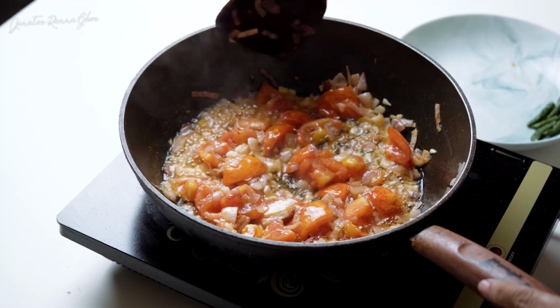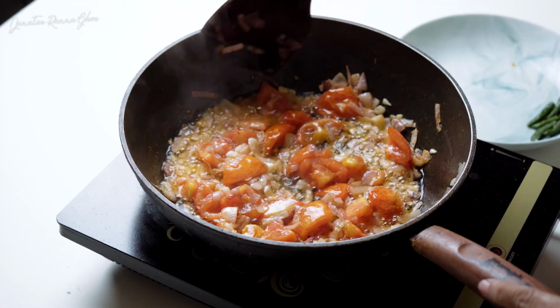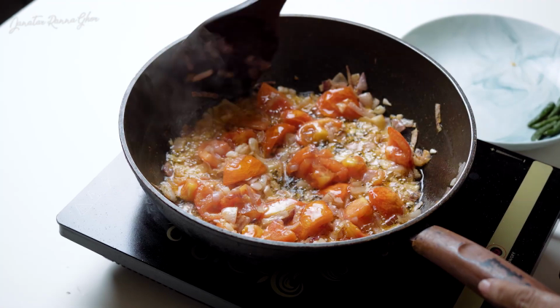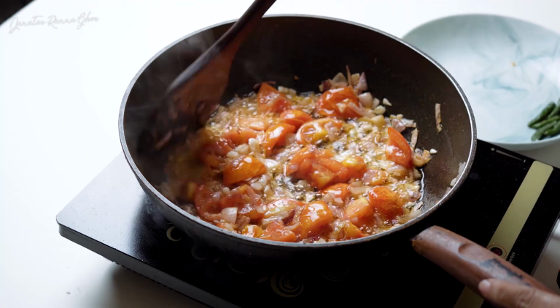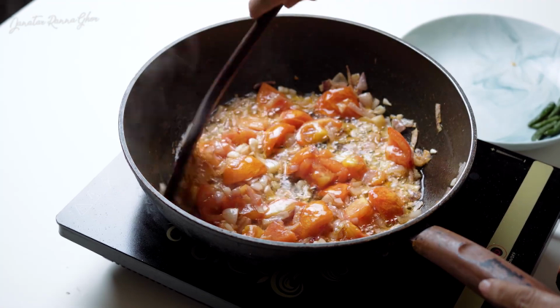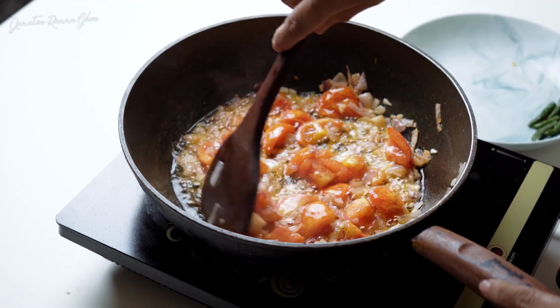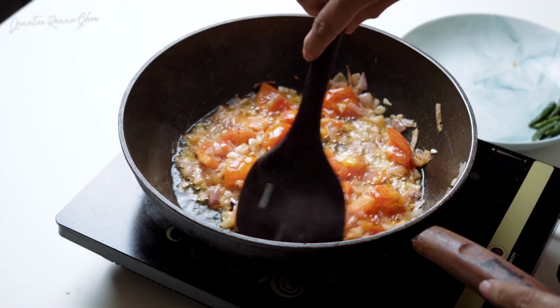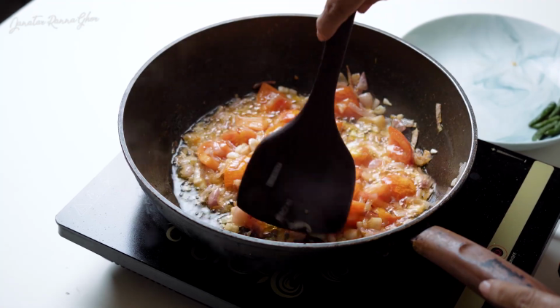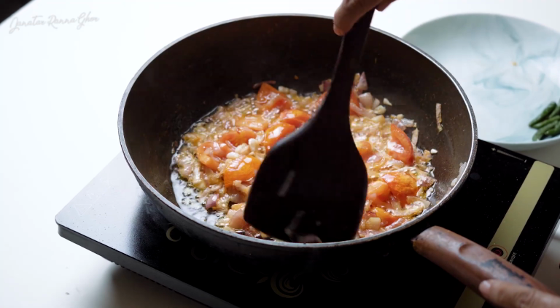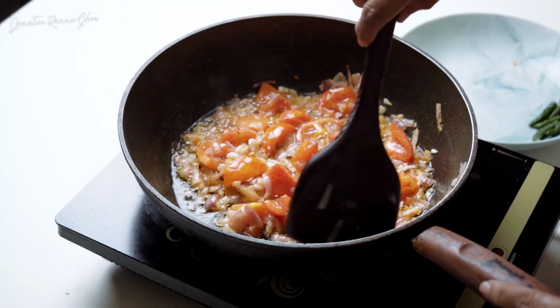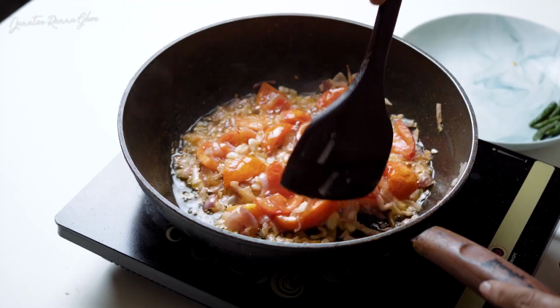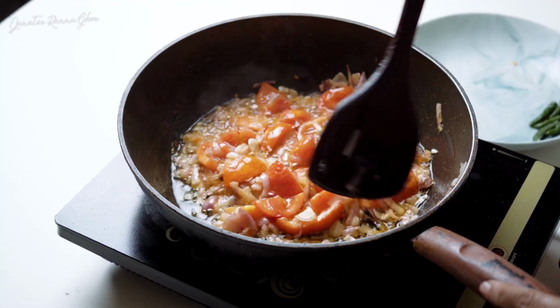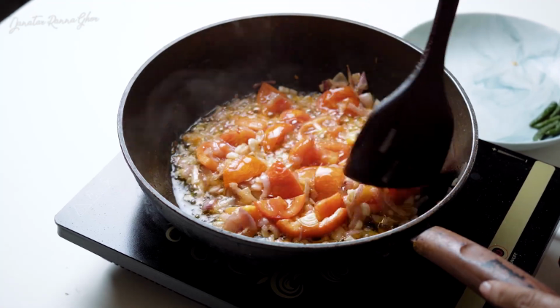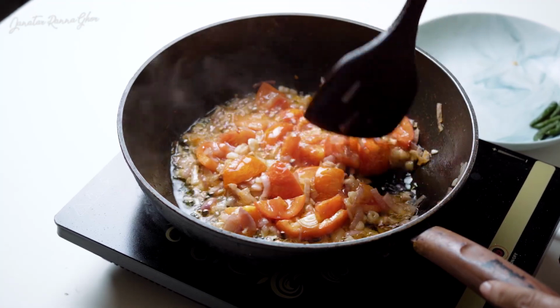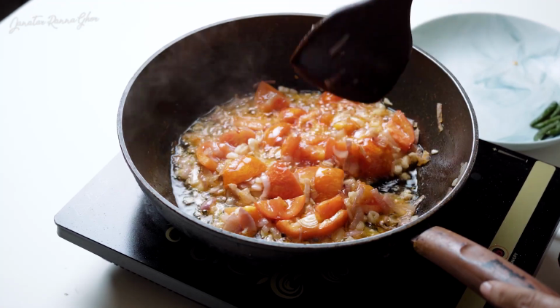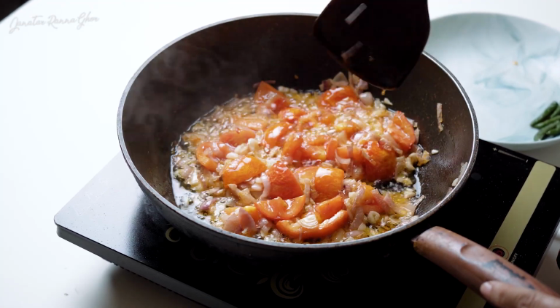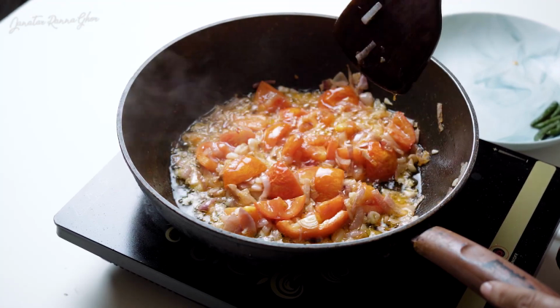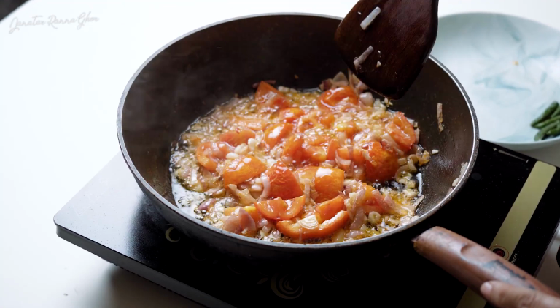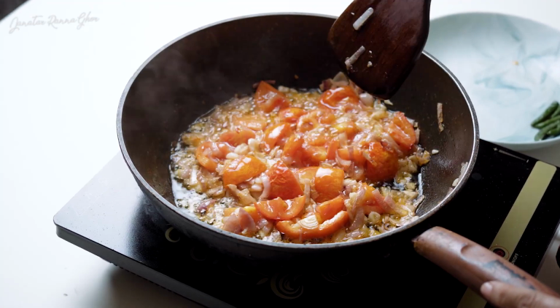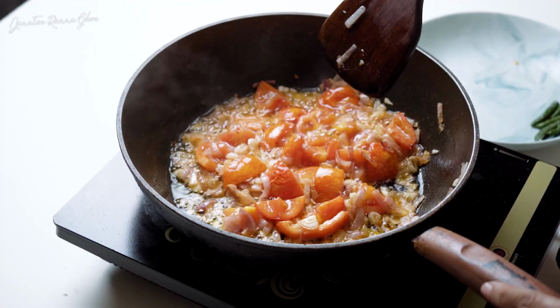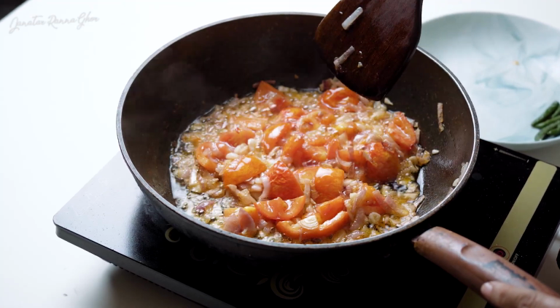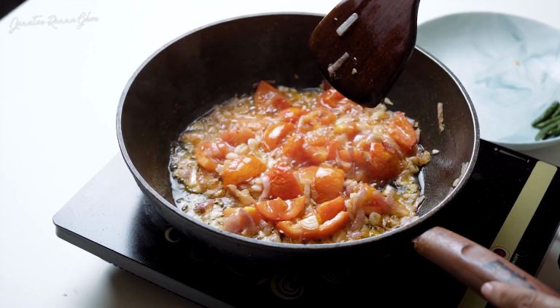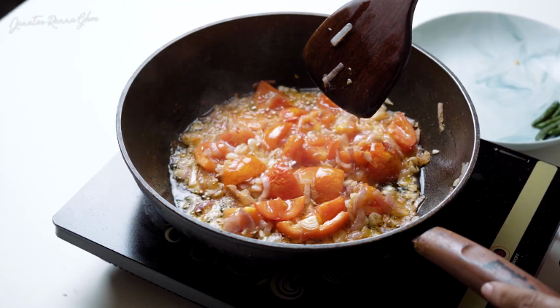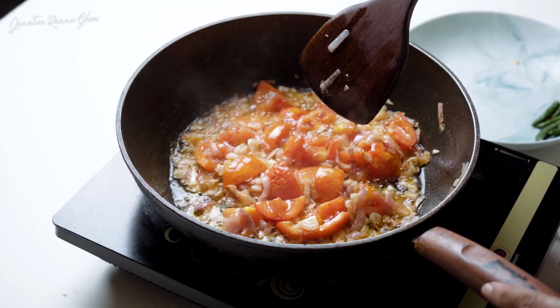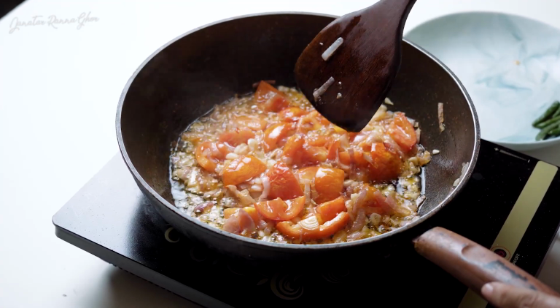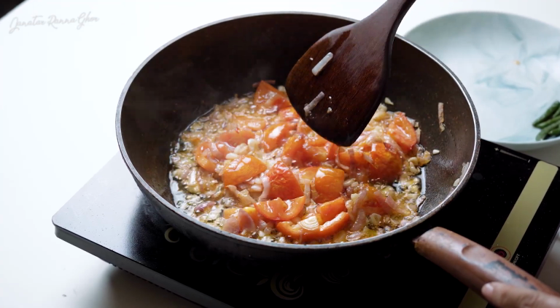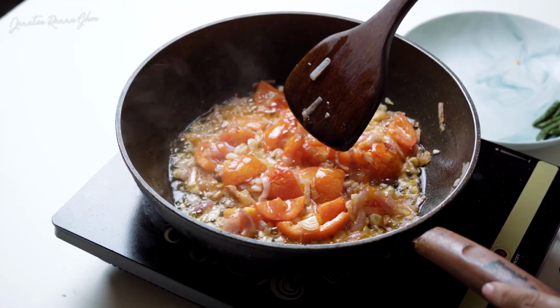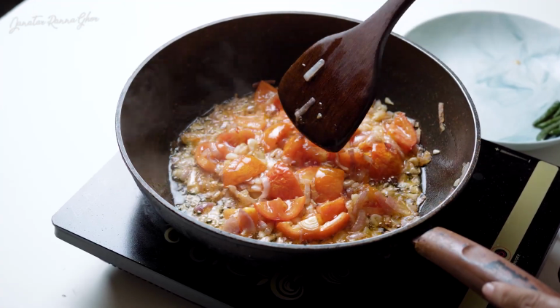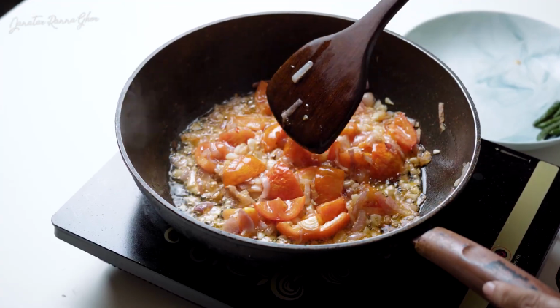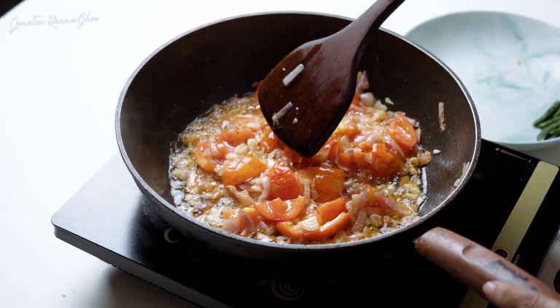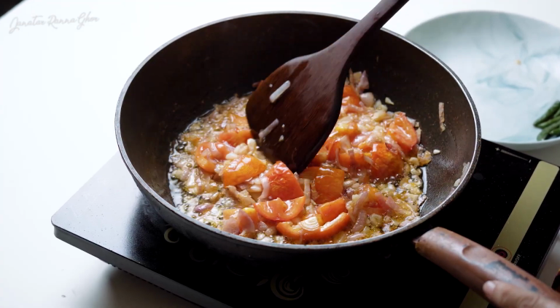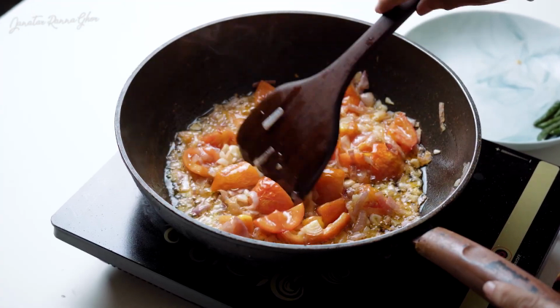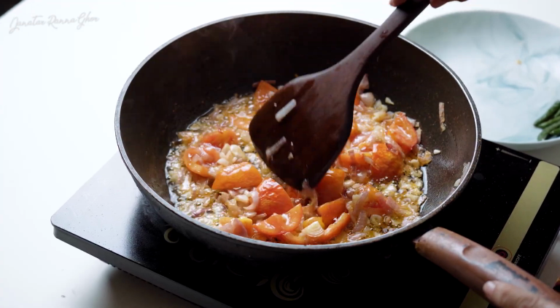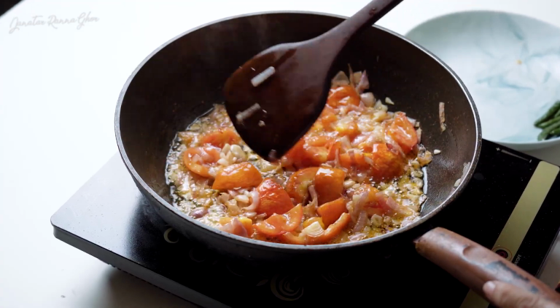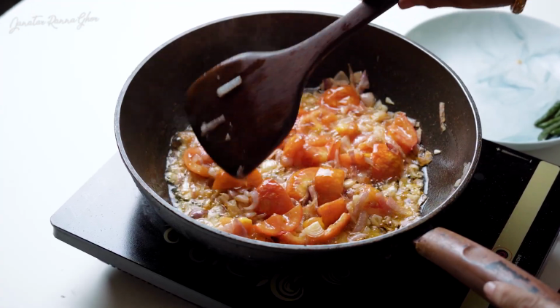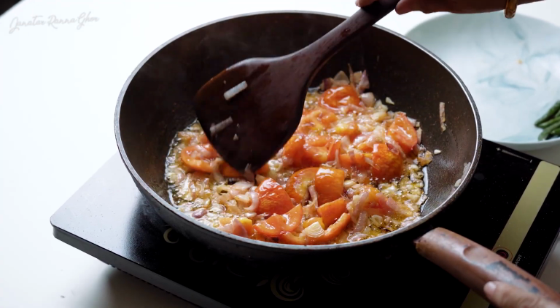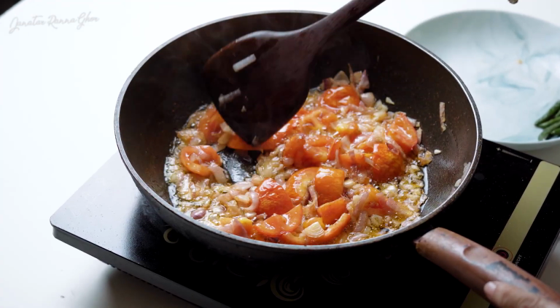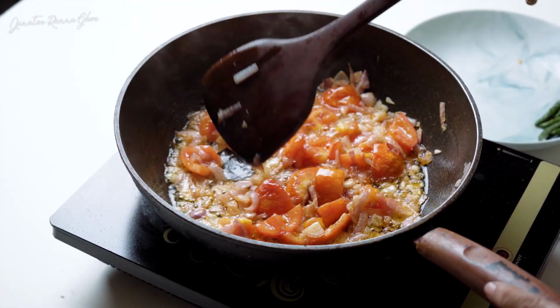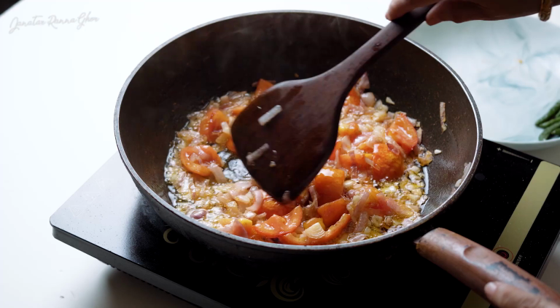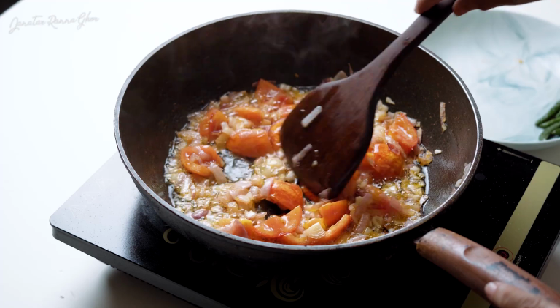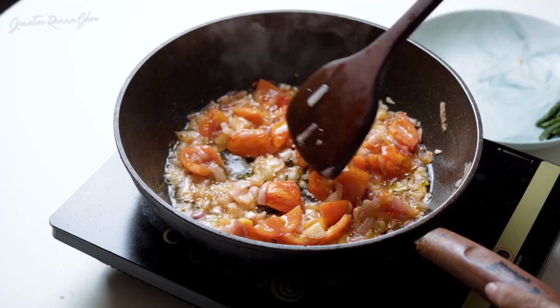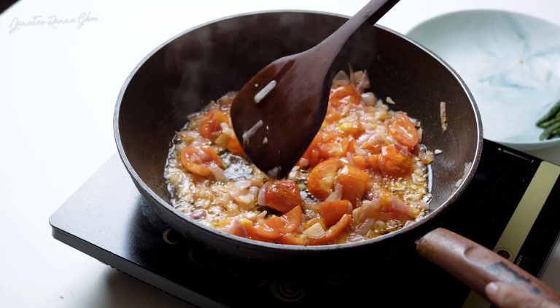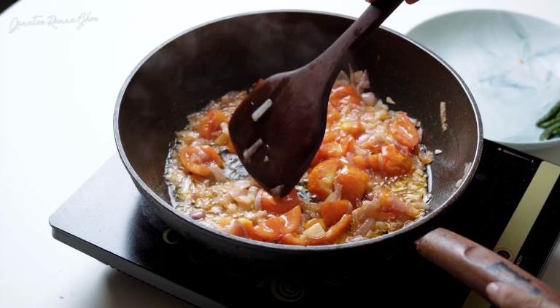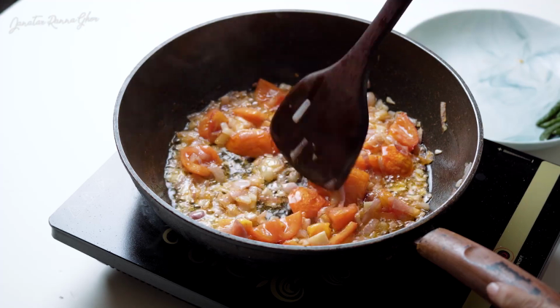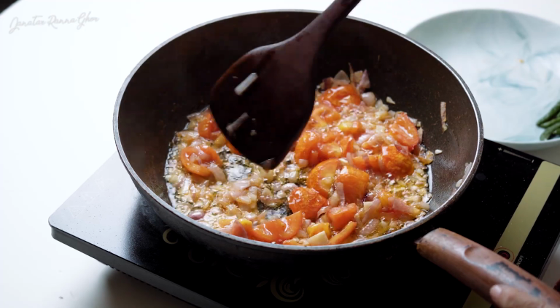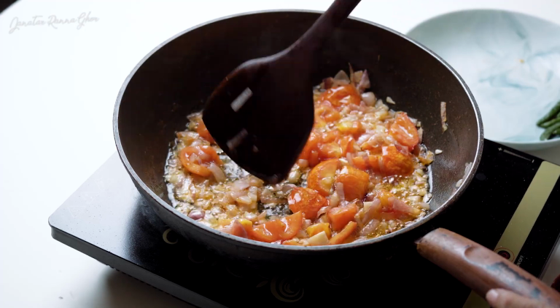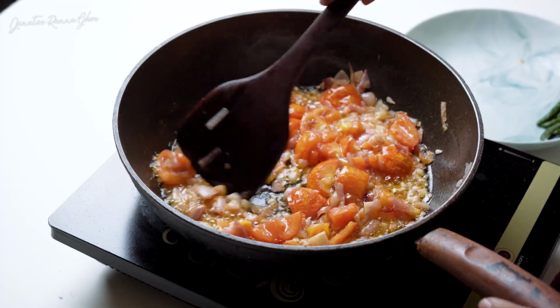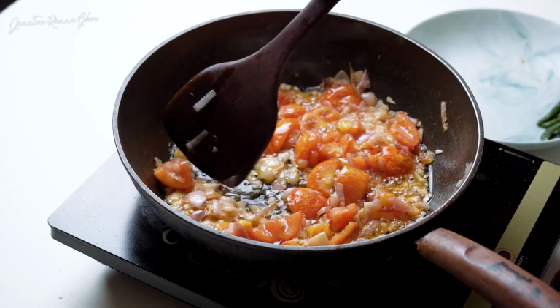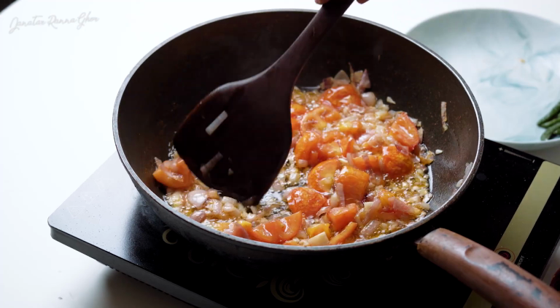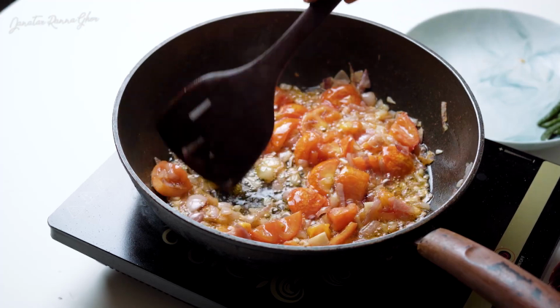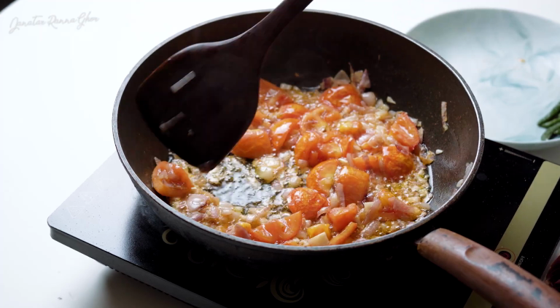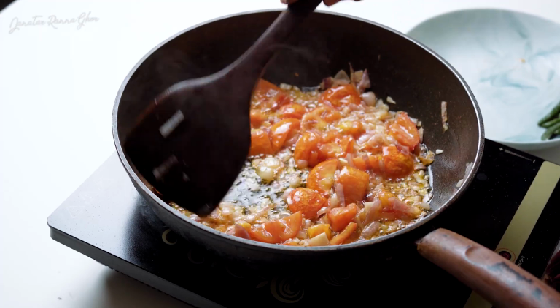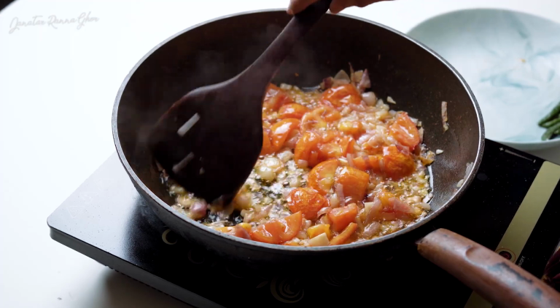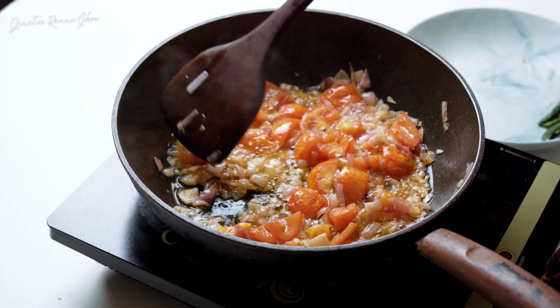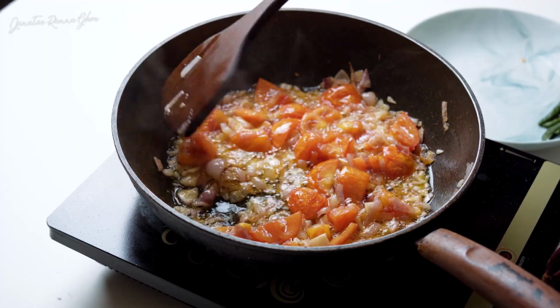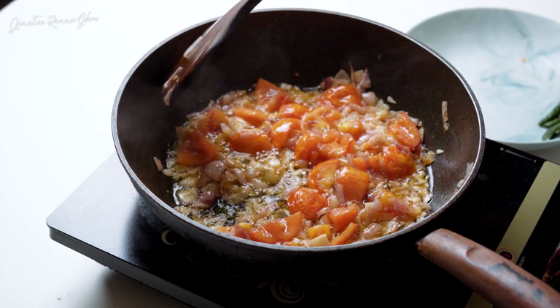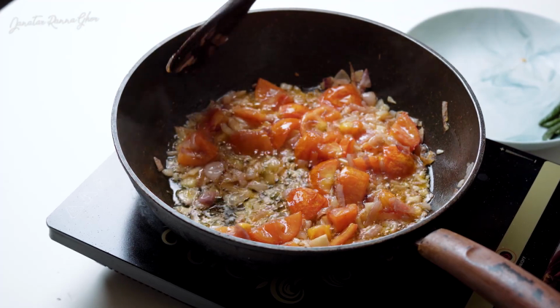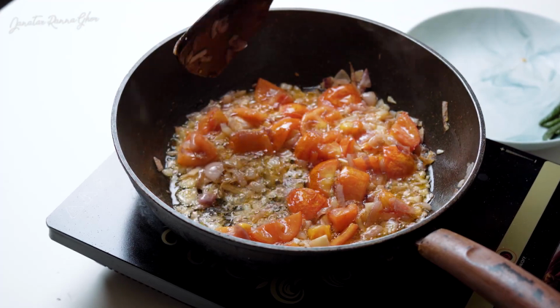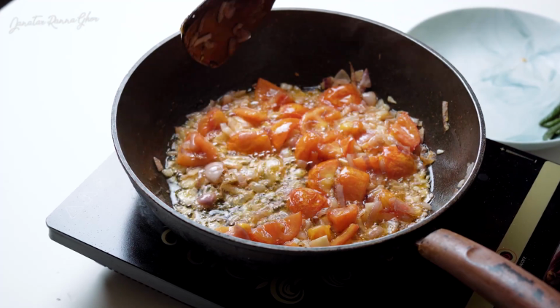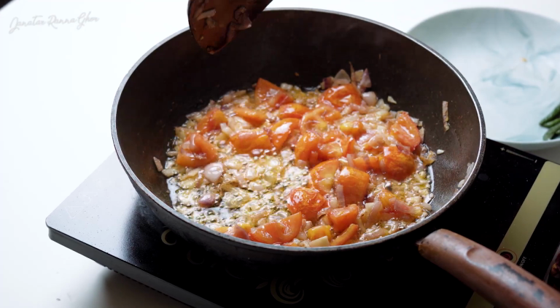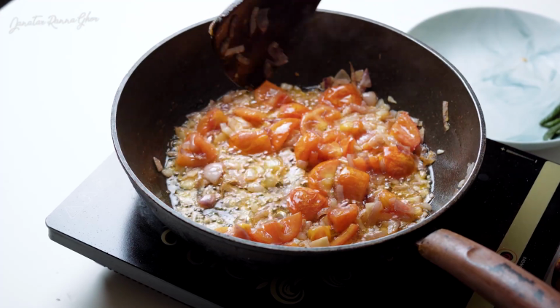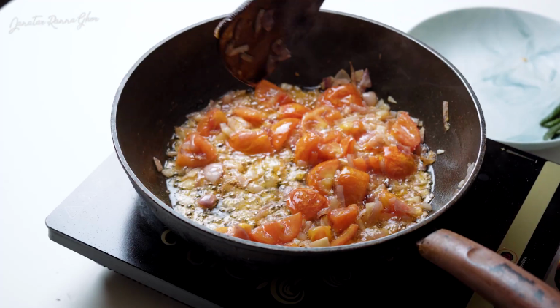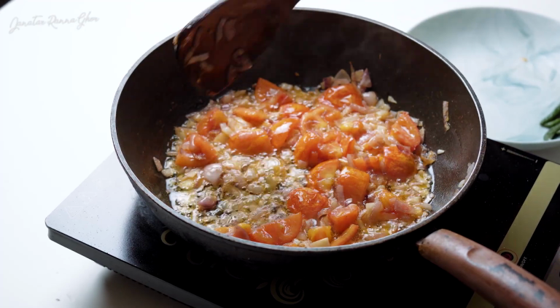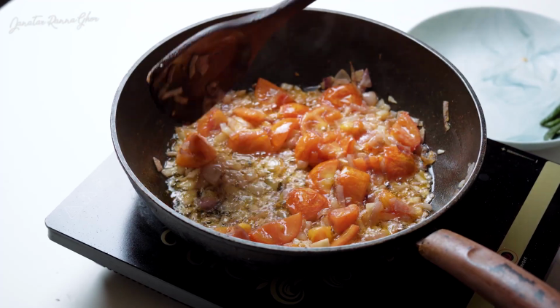Add the tomatoes. The color is turning brown, so you can see the beginning of the cooking process.